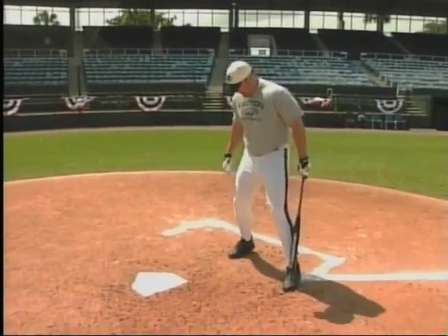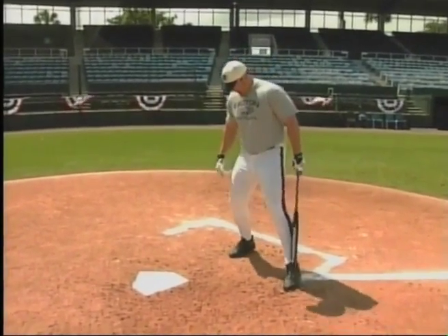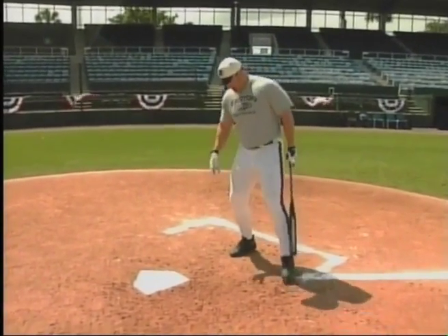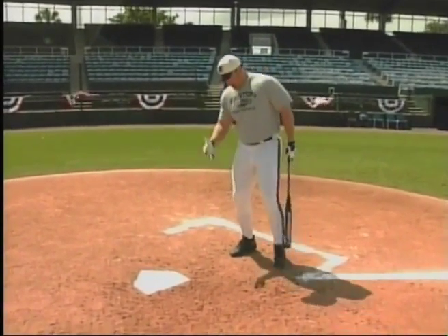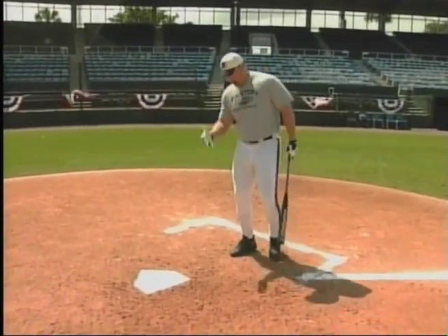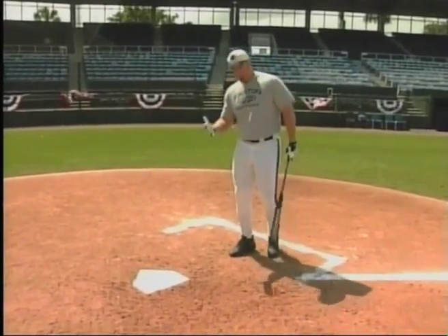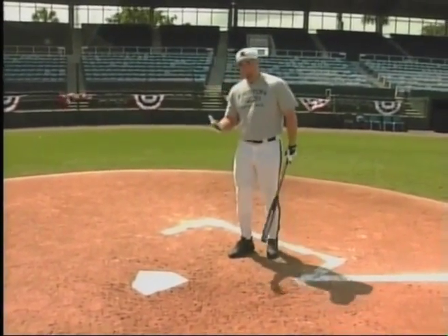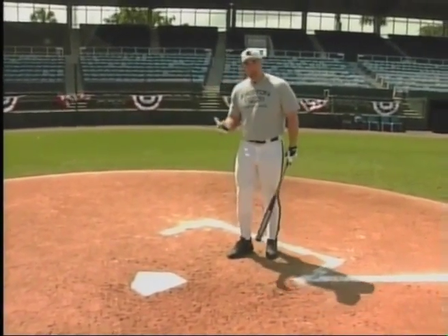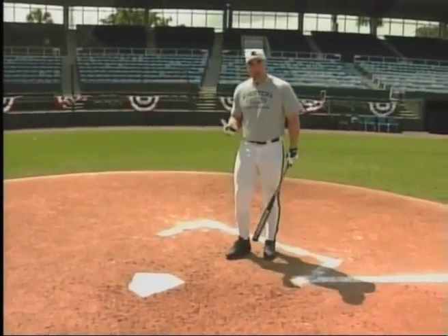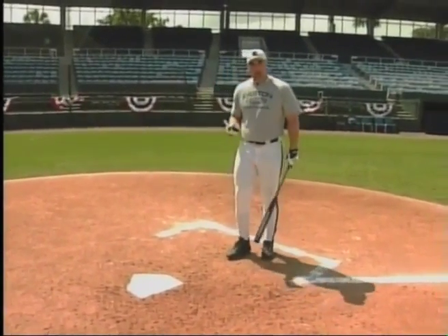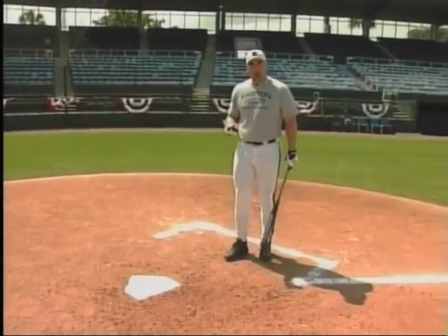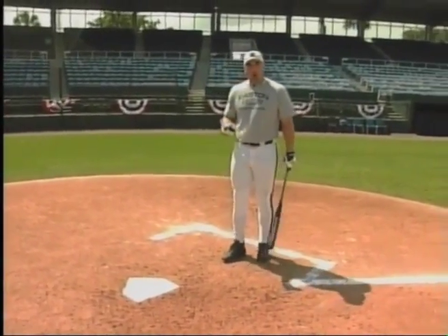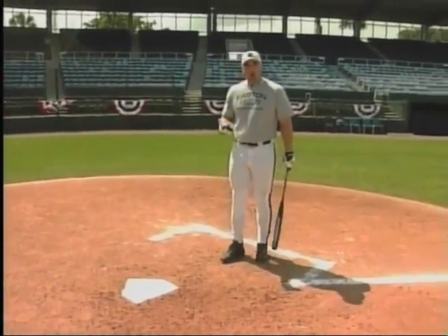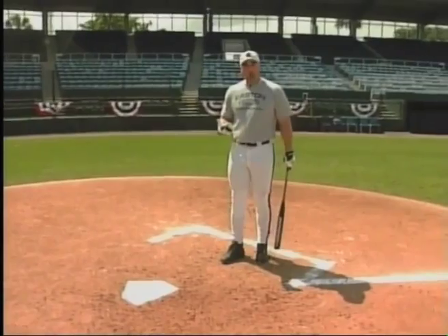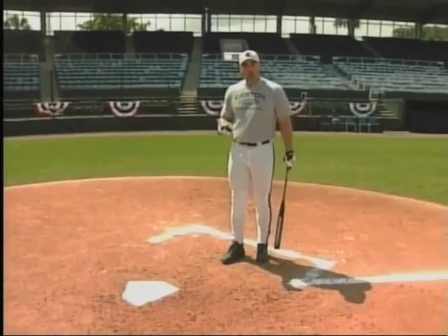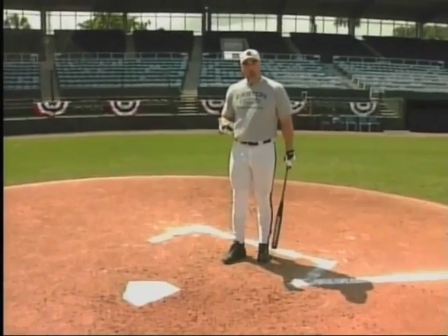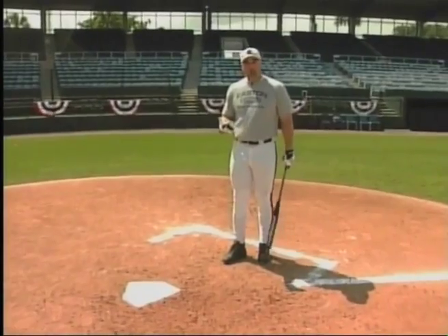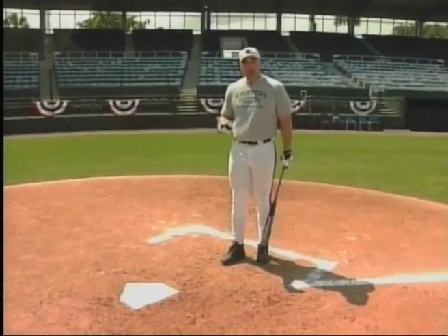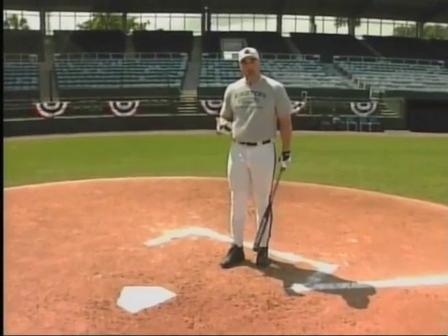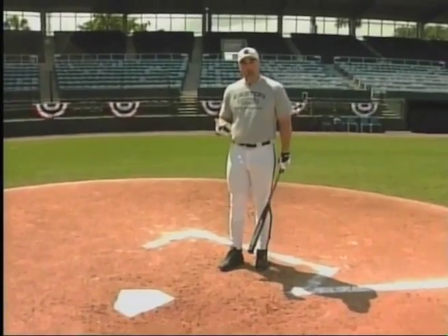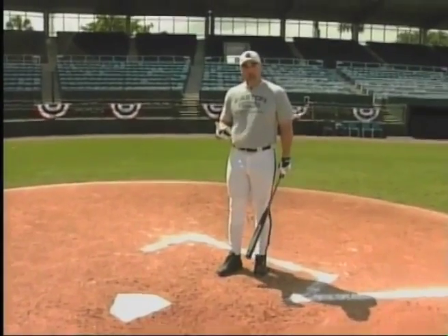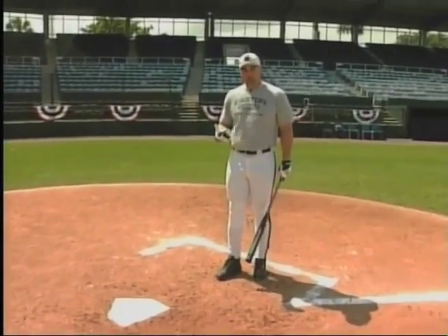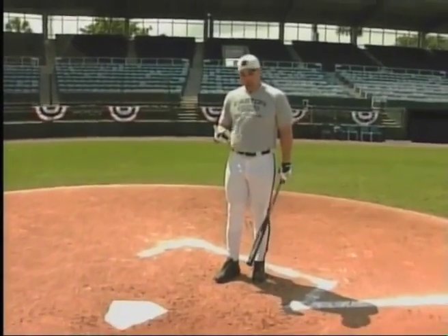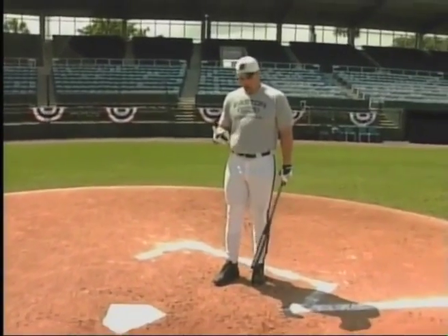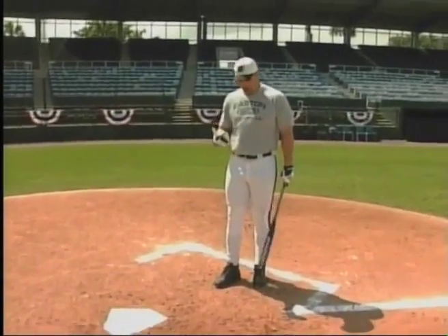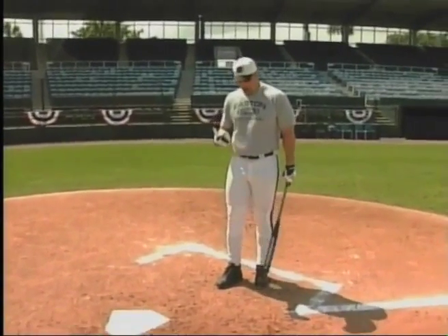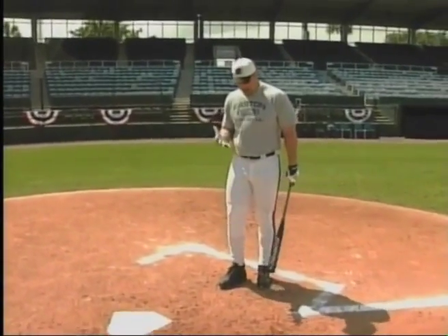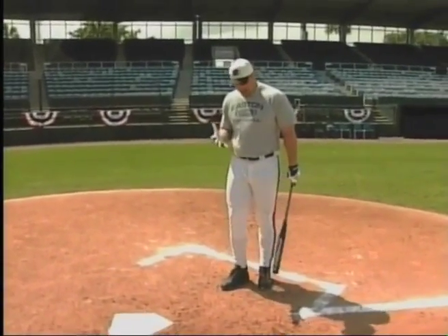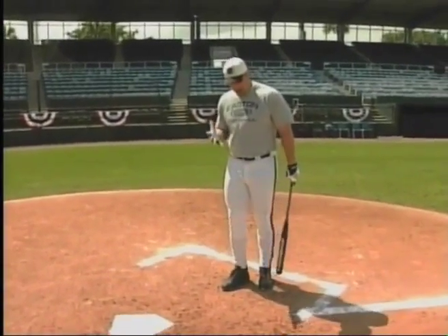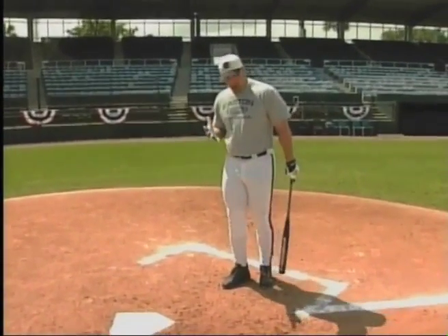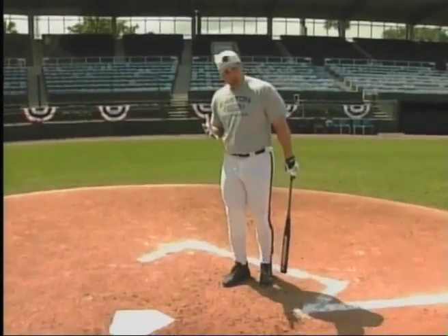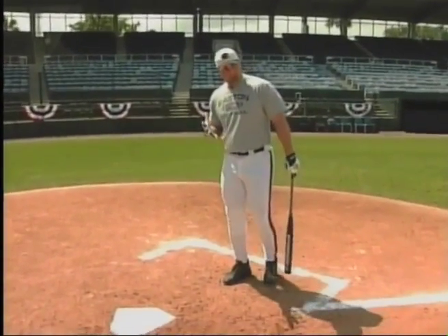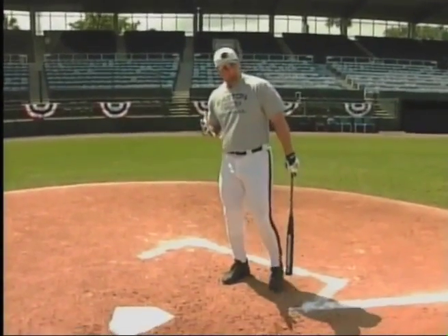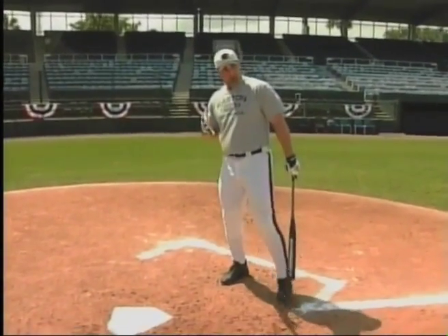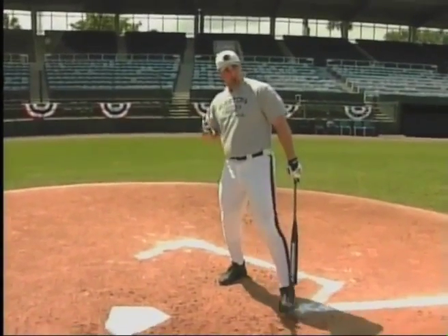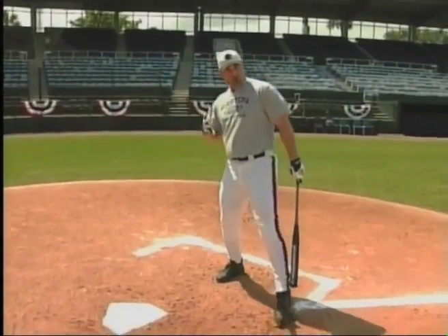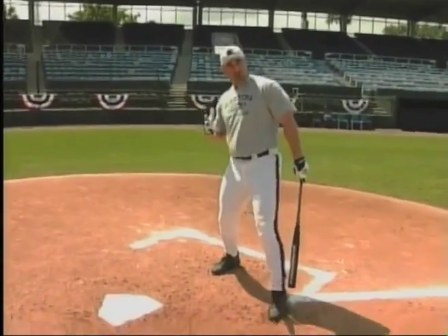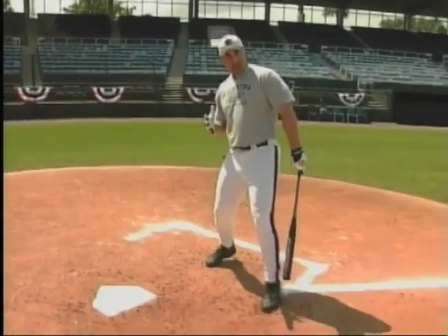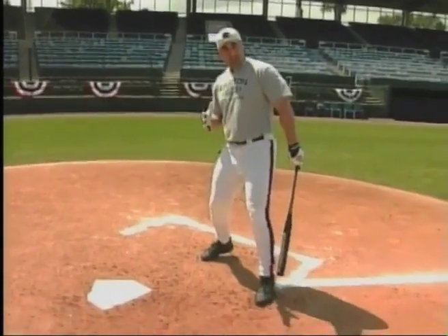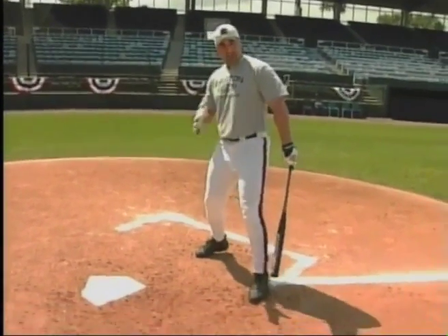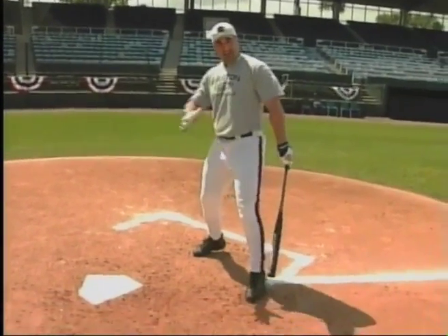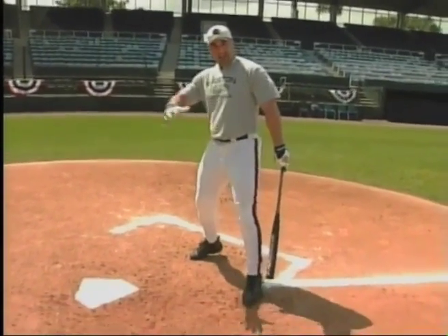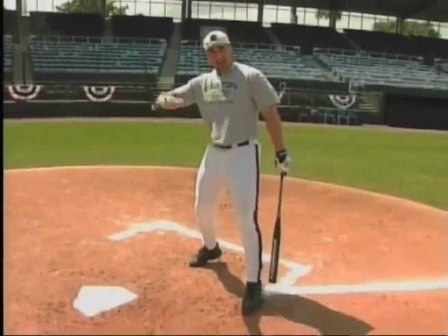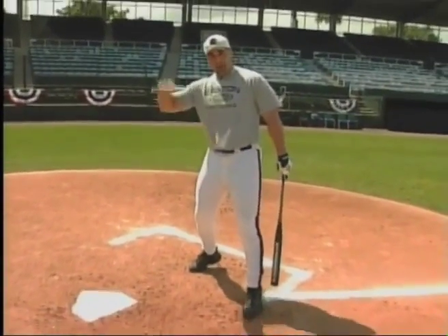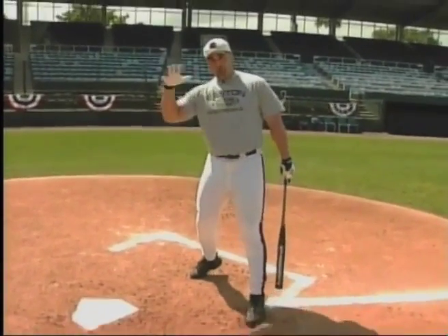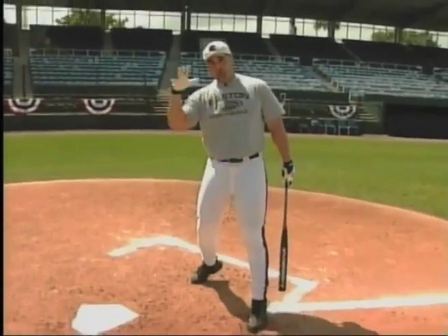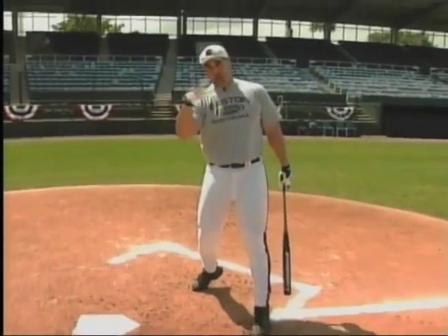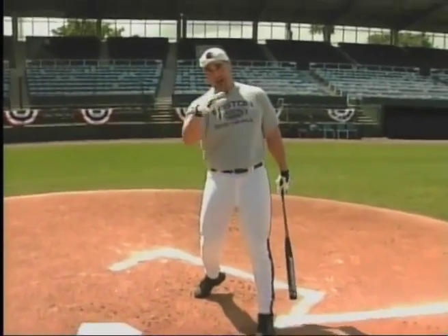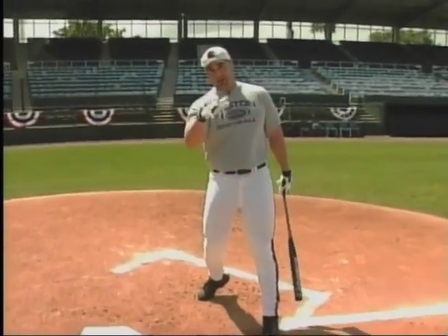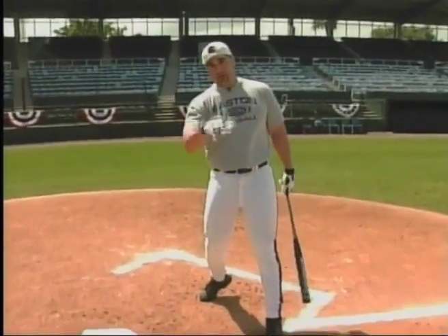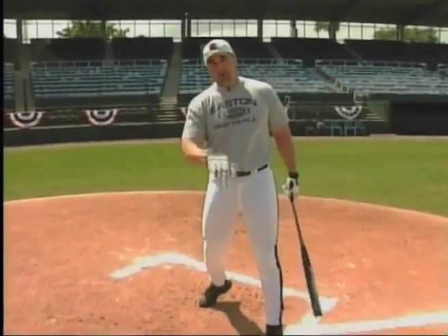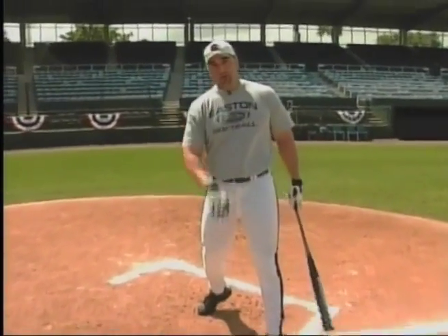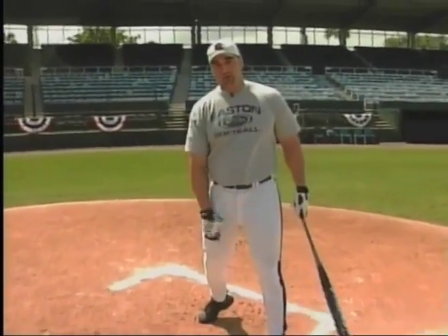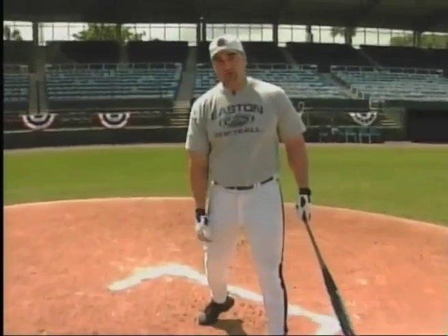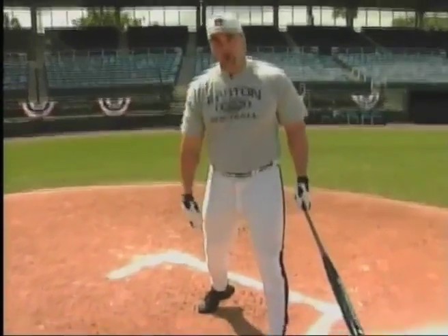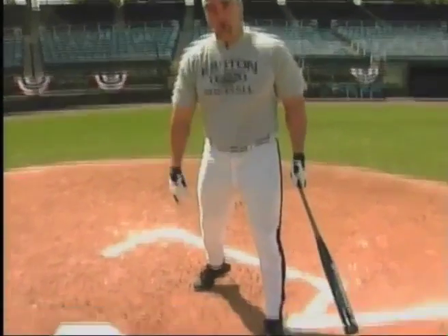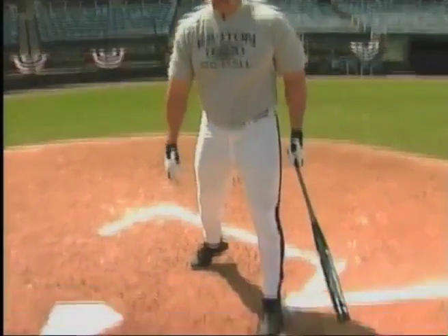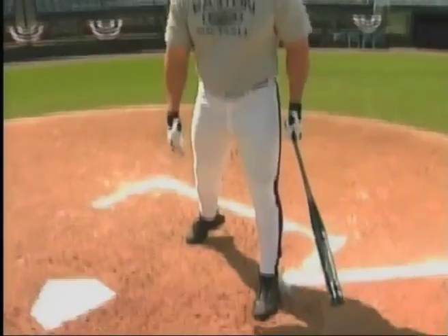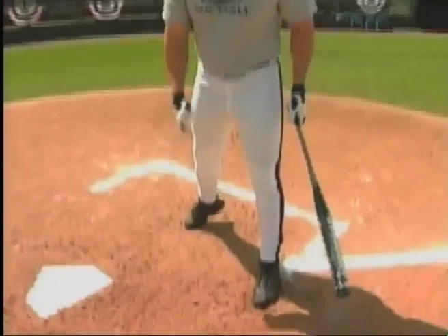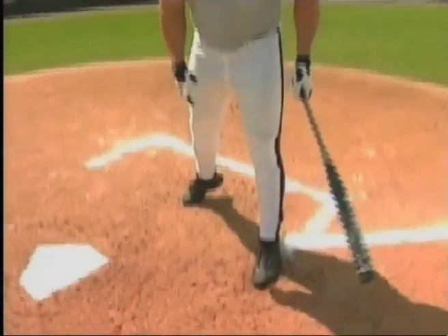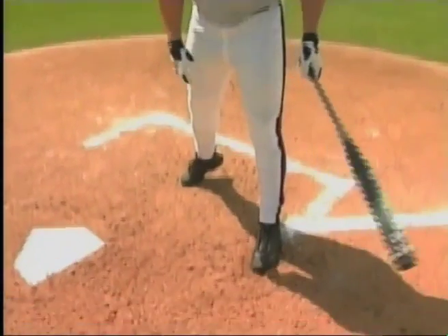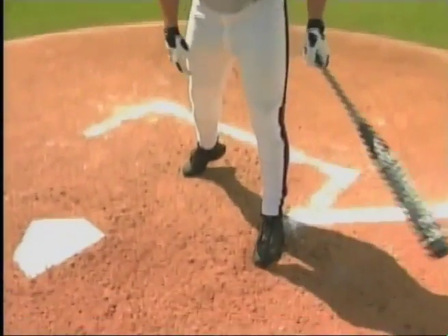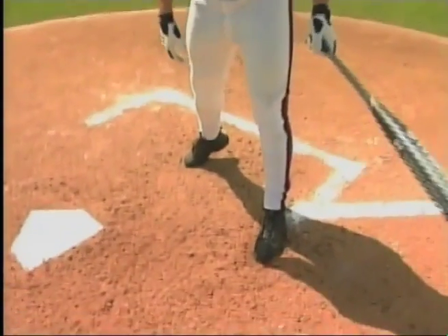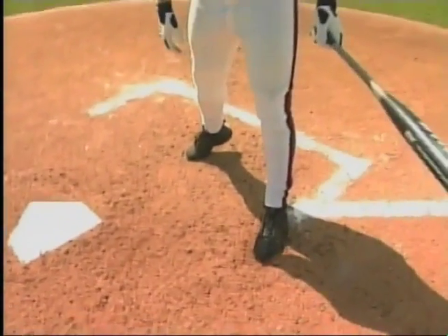I'm up, I'm off. Now I'm stepping towards second and I'm driving the softball backside.